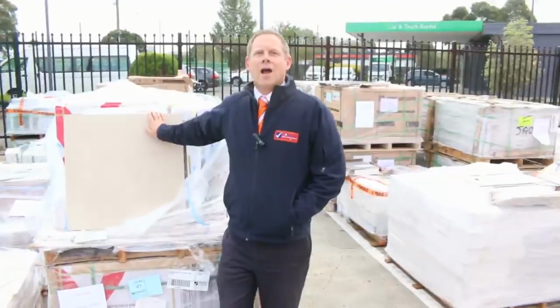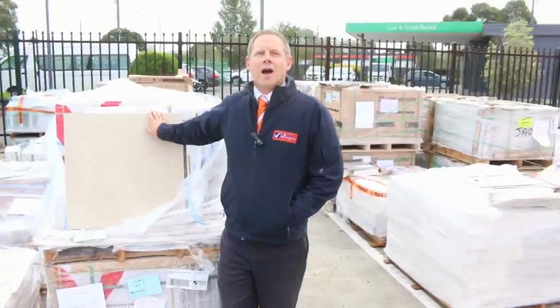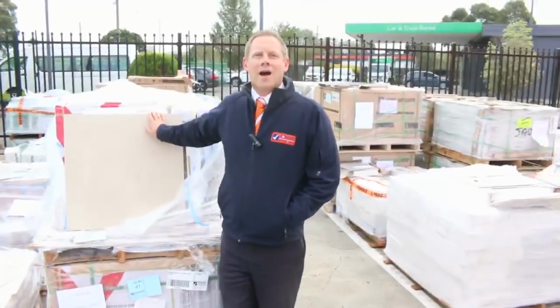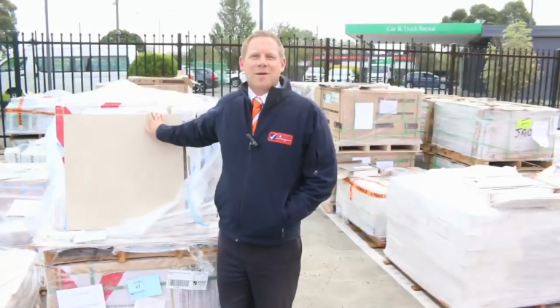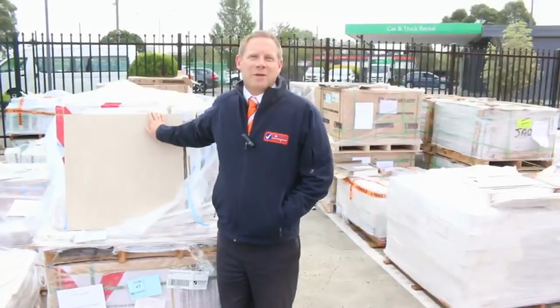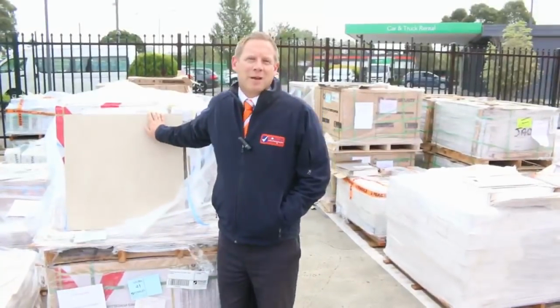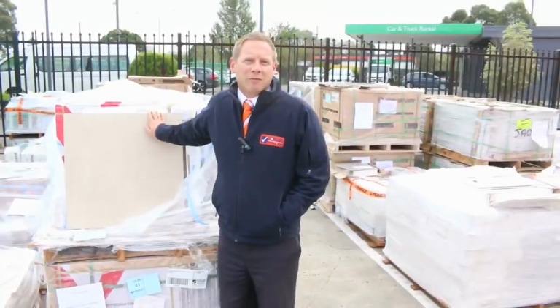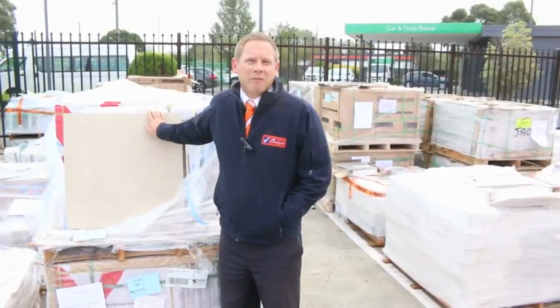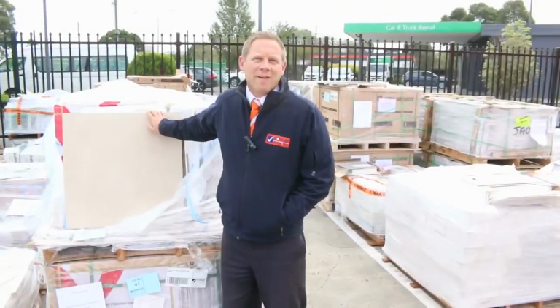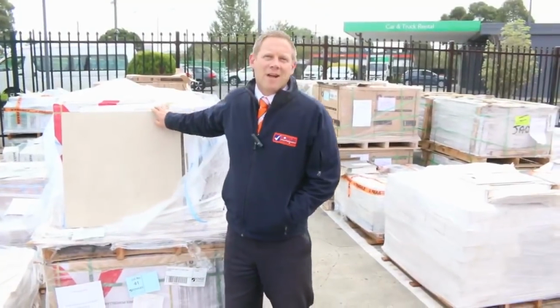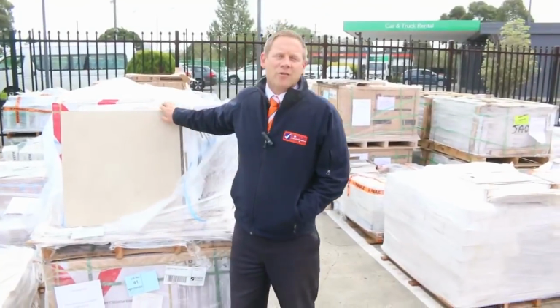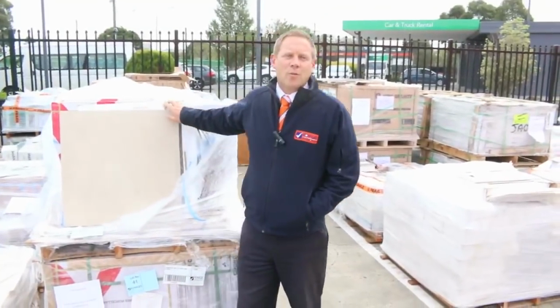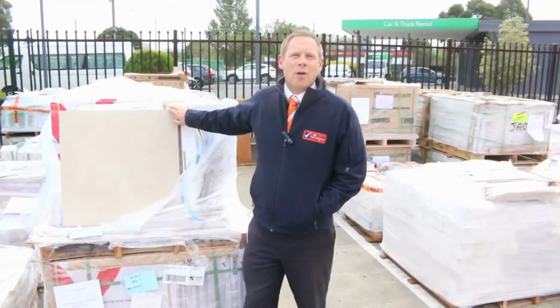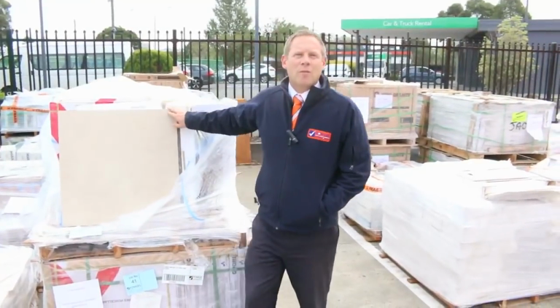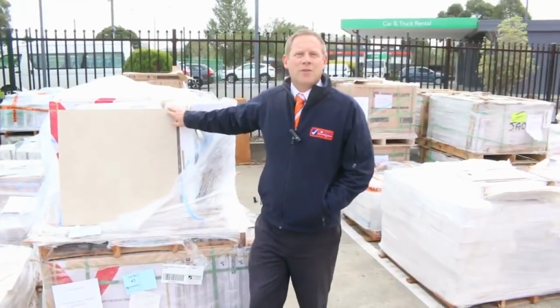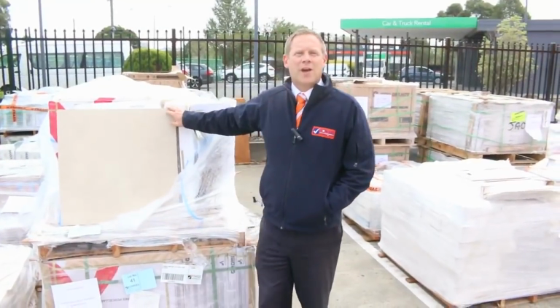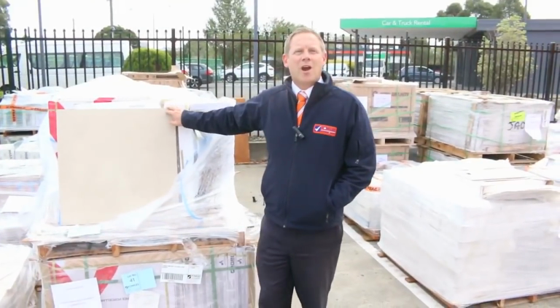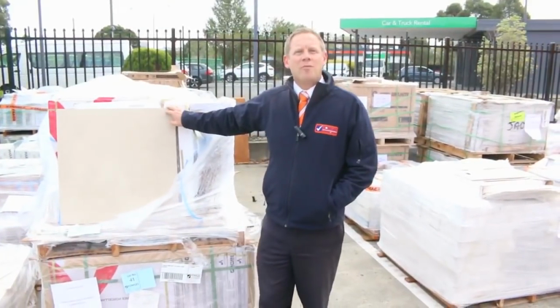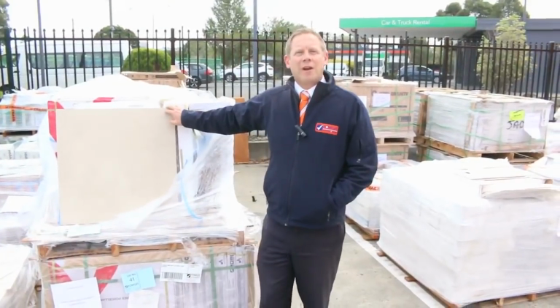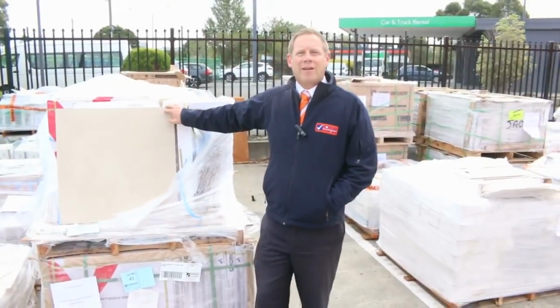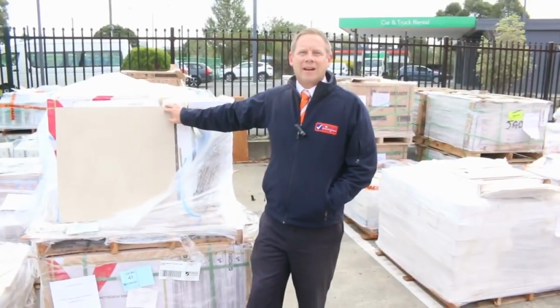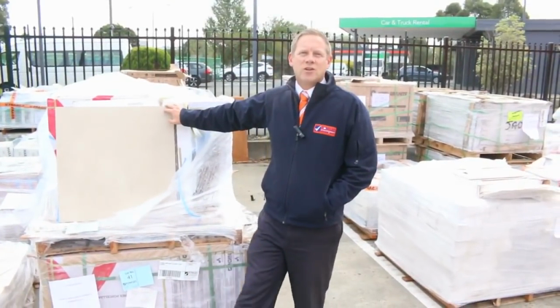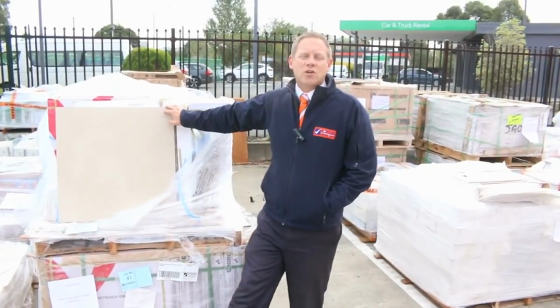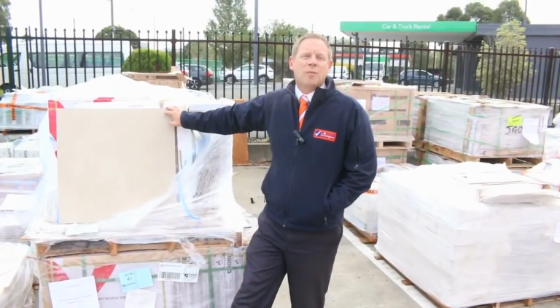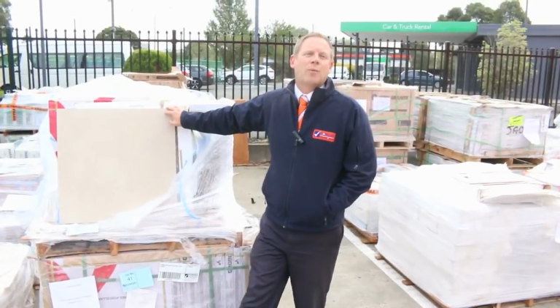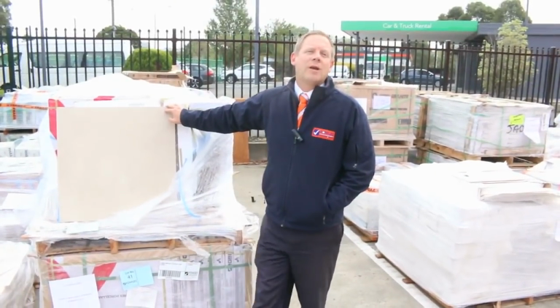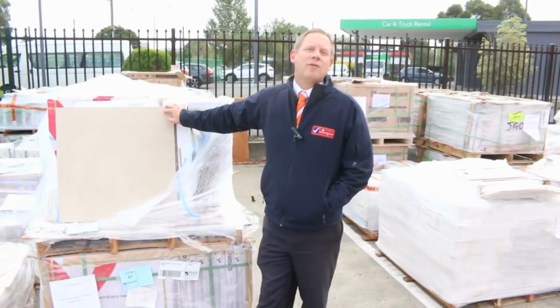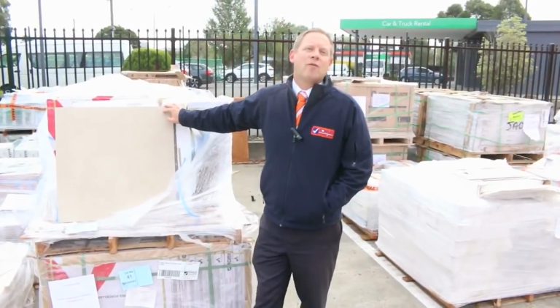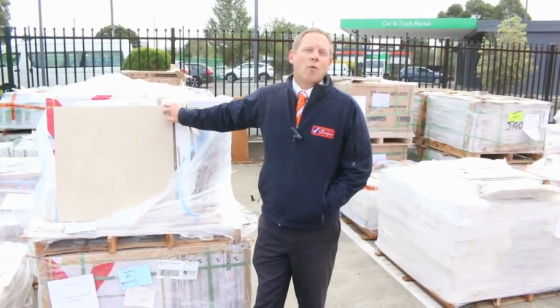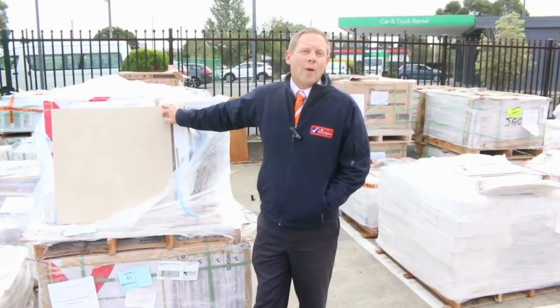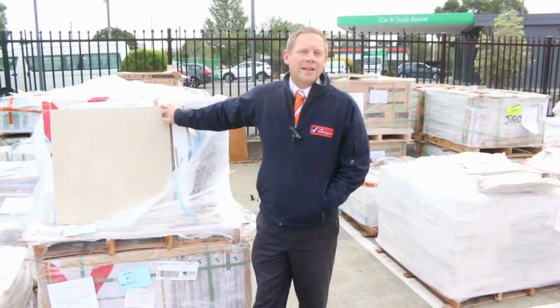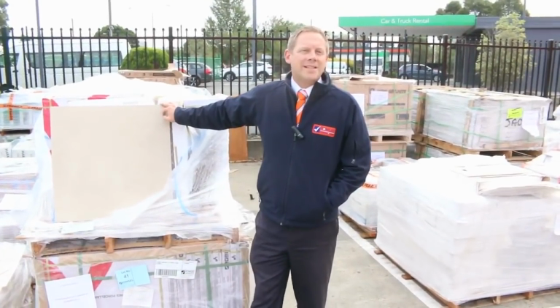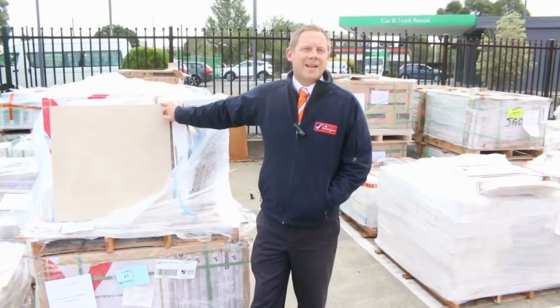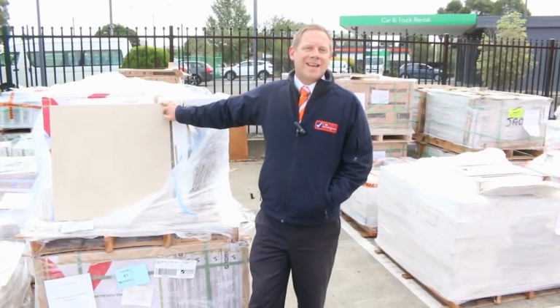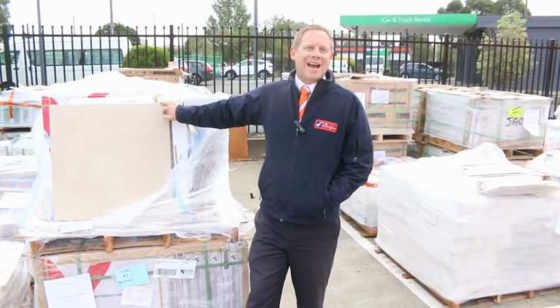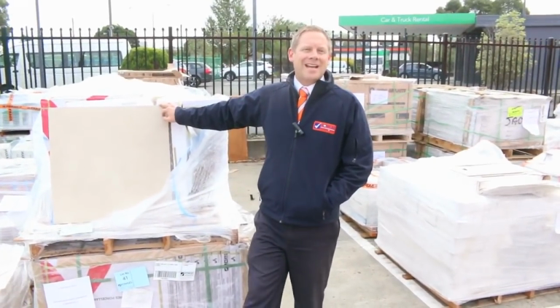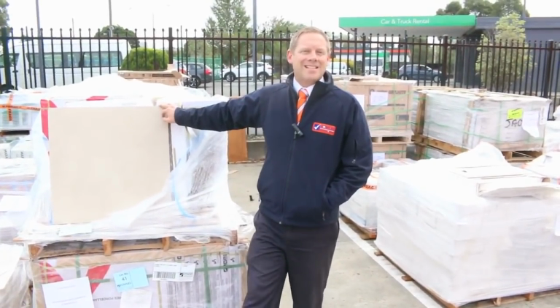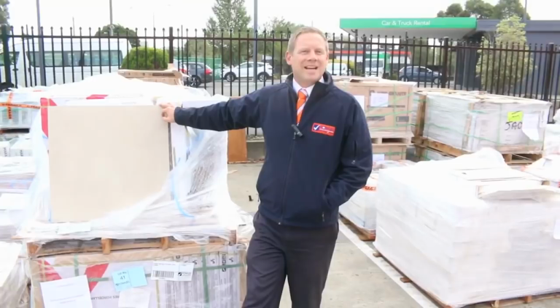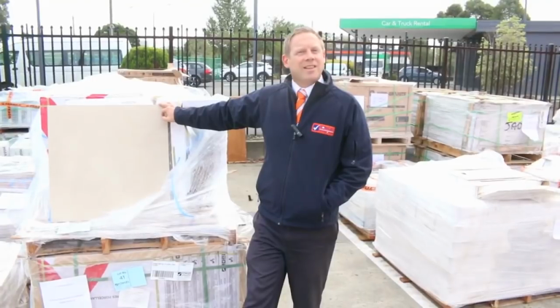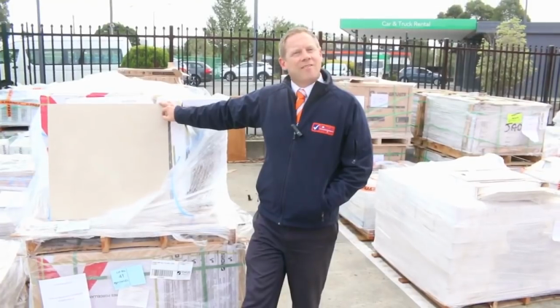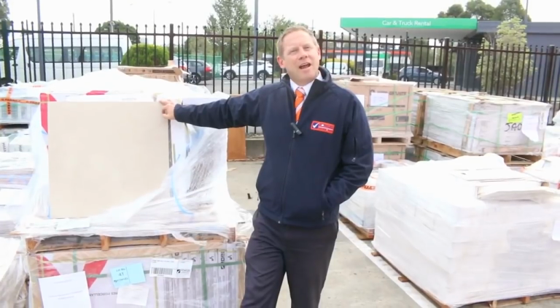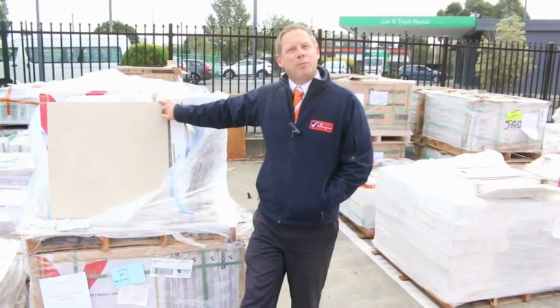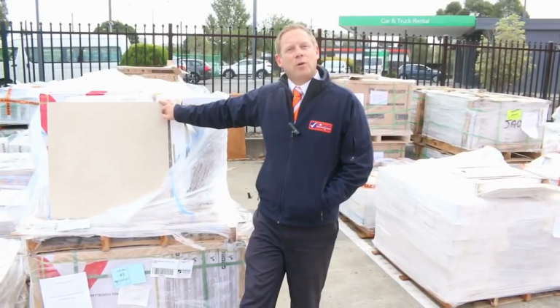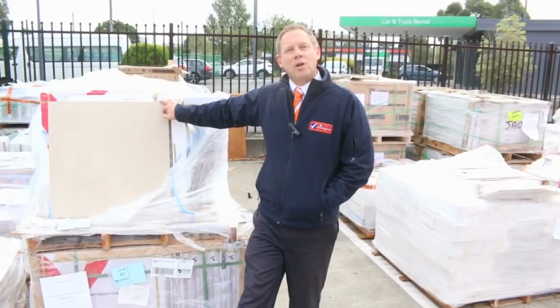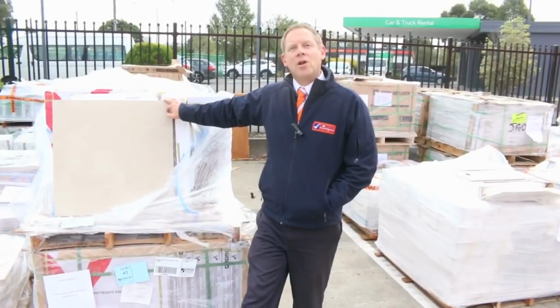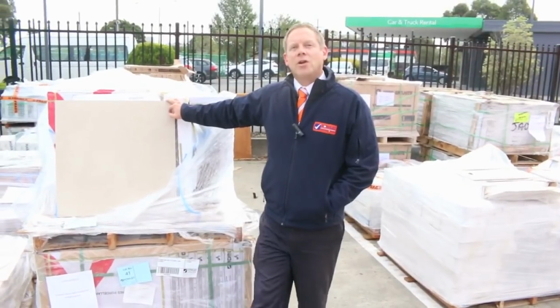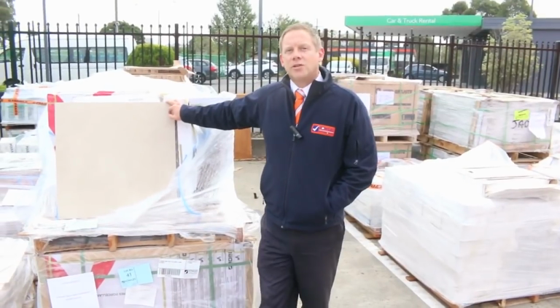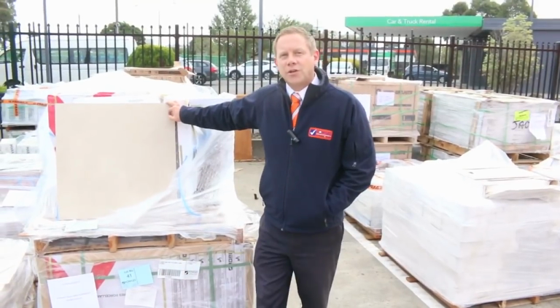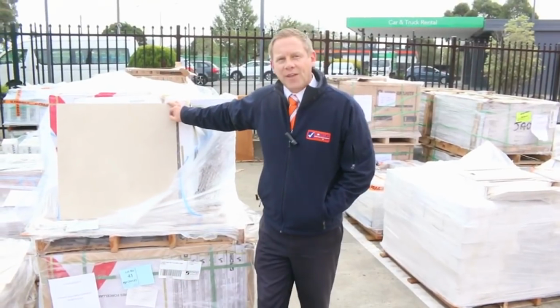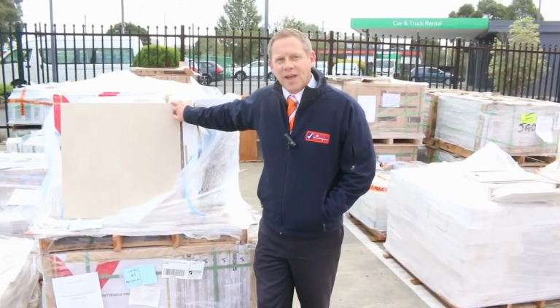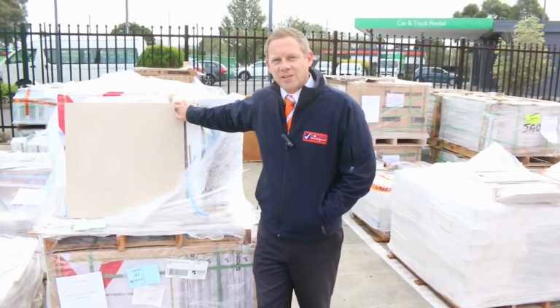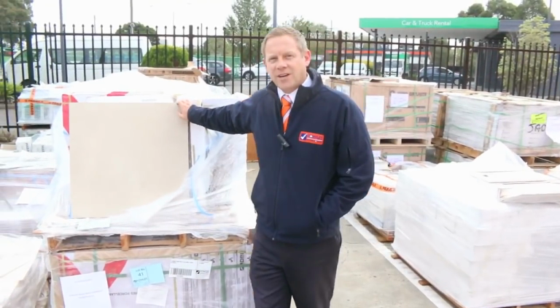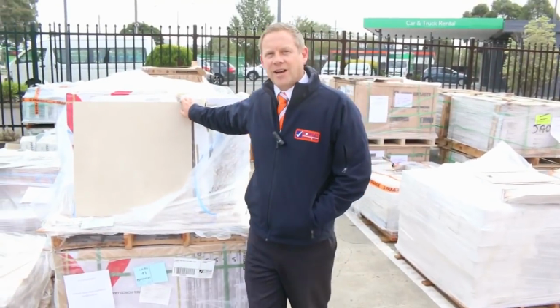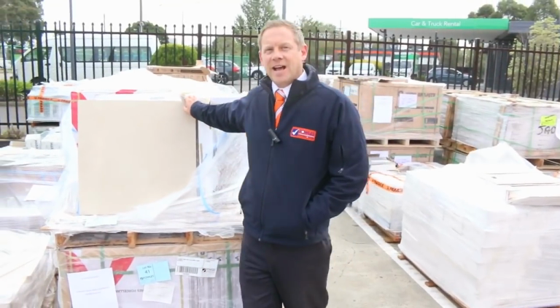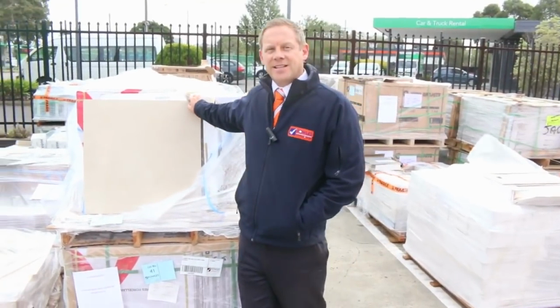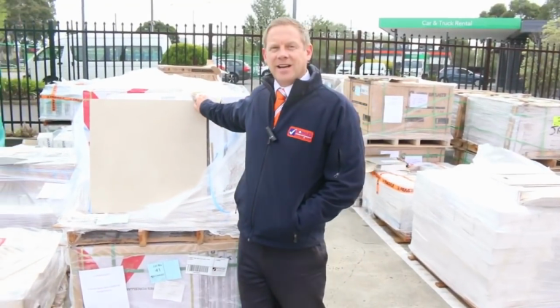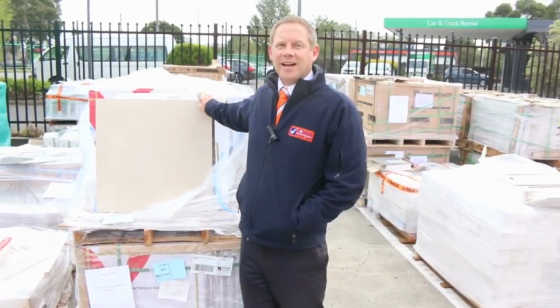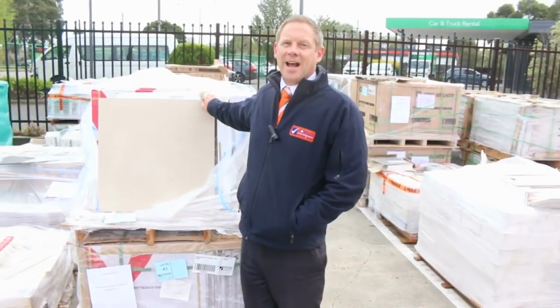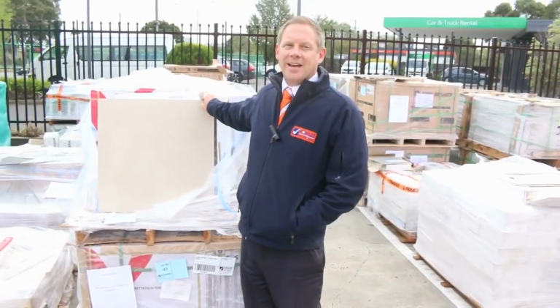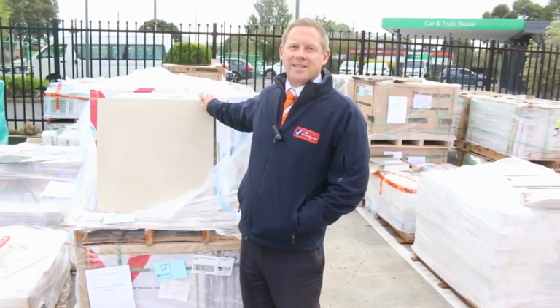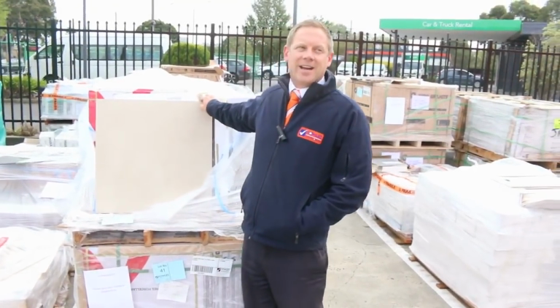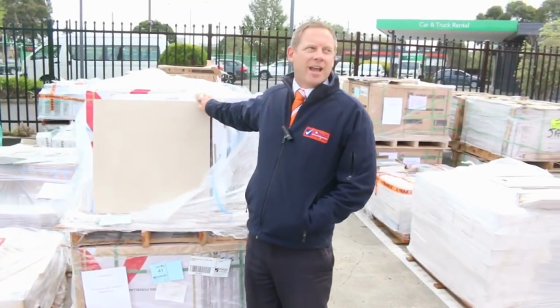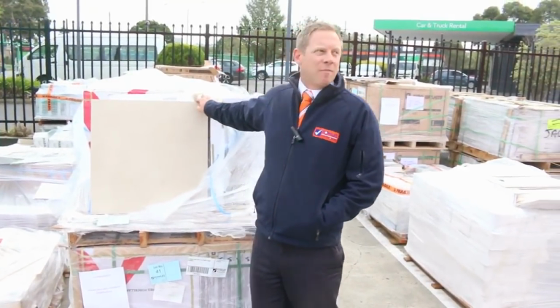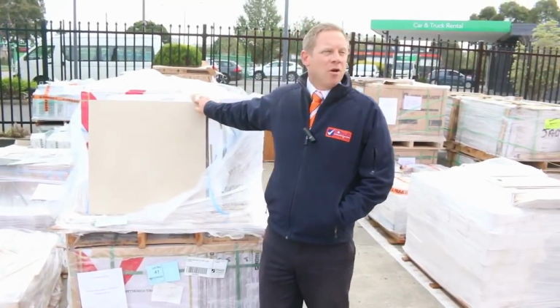Hi, I'm Liam from Fowles and welcome to the Home Renovators Auction Preview for Wednesday the 18th of April 2018 at 10am.